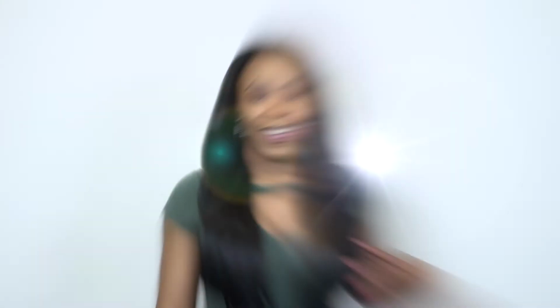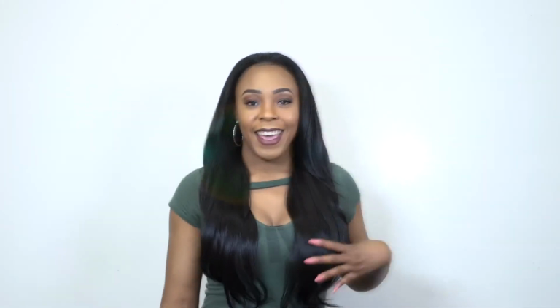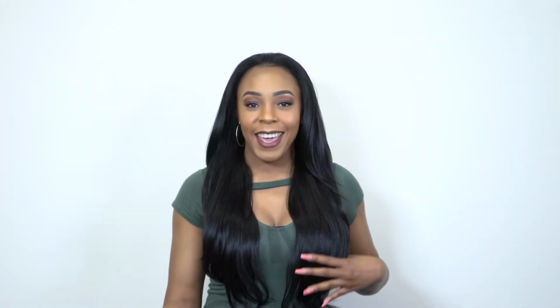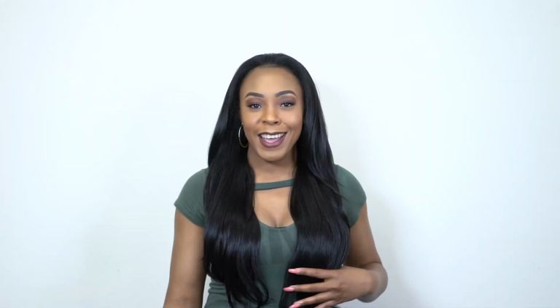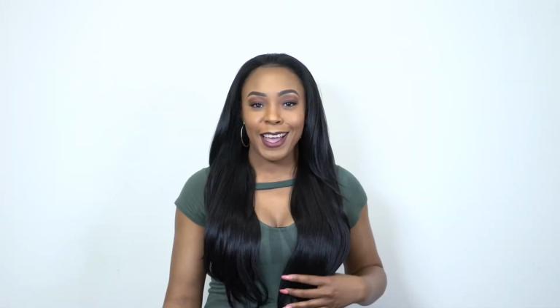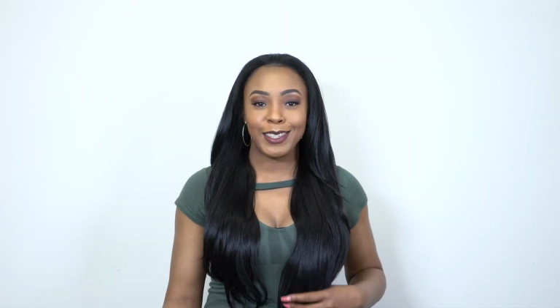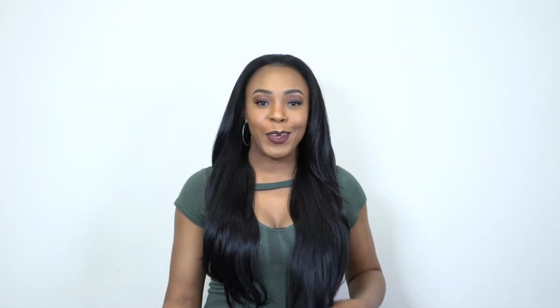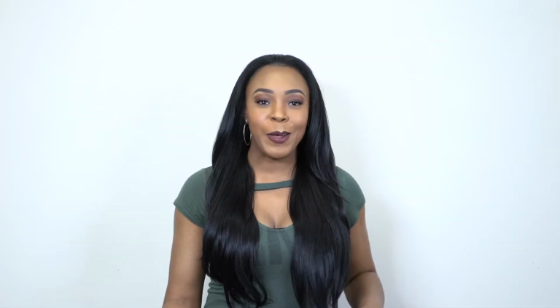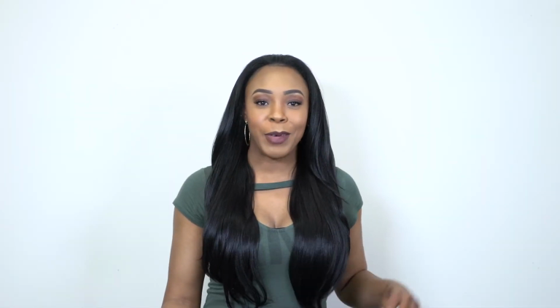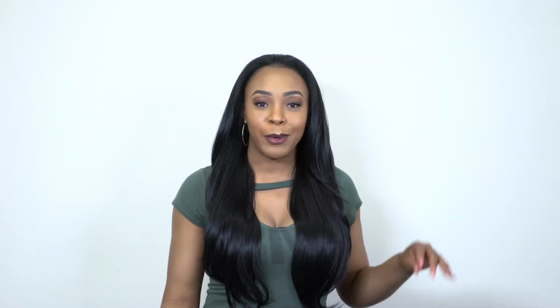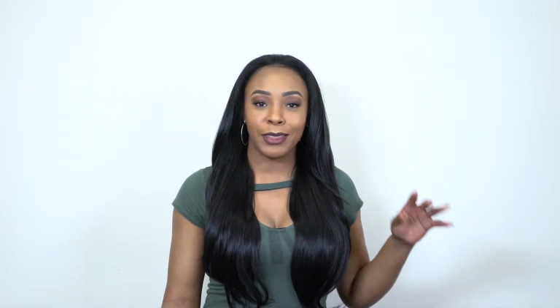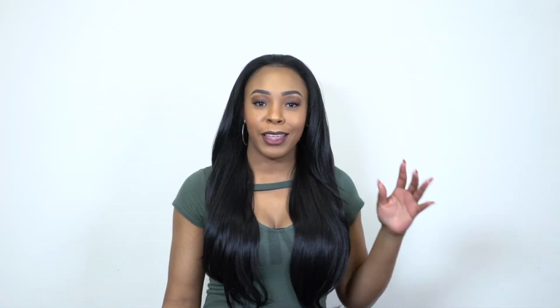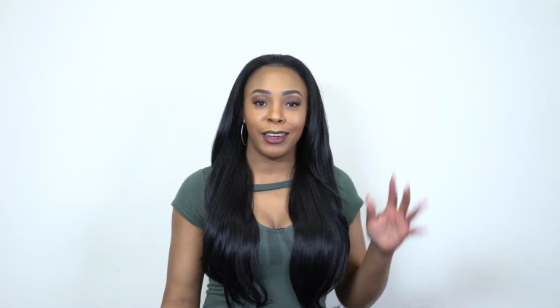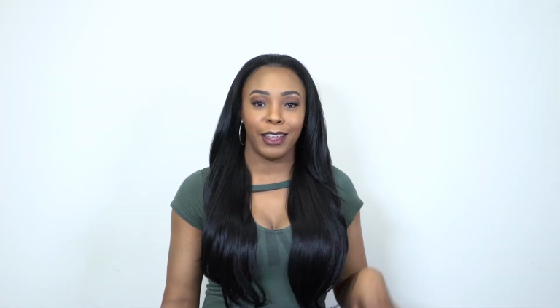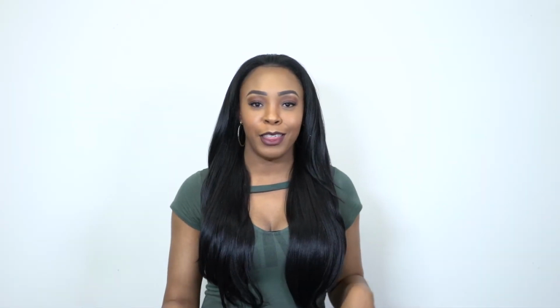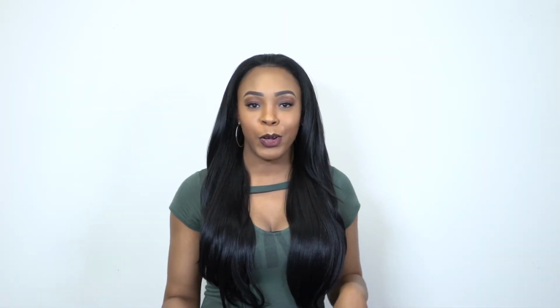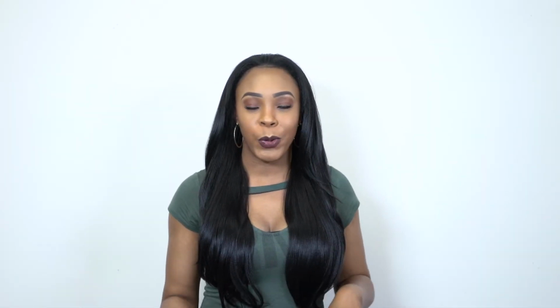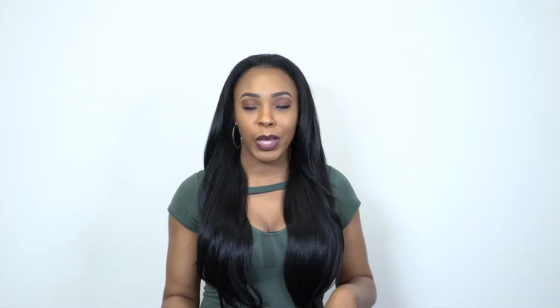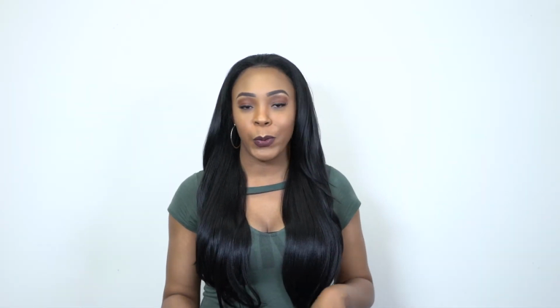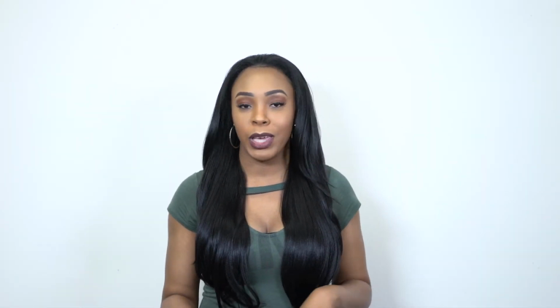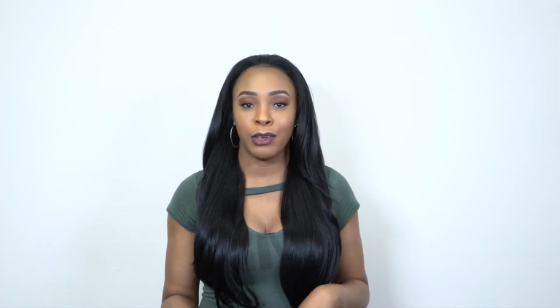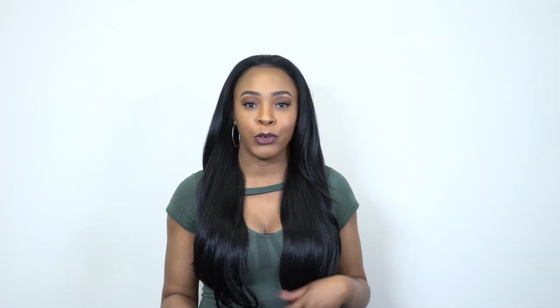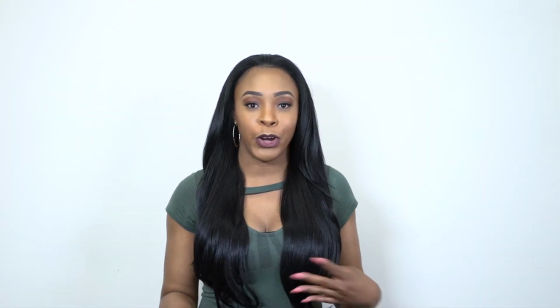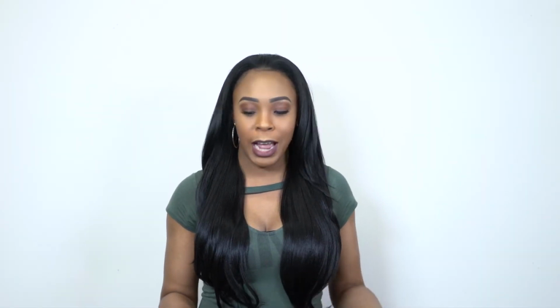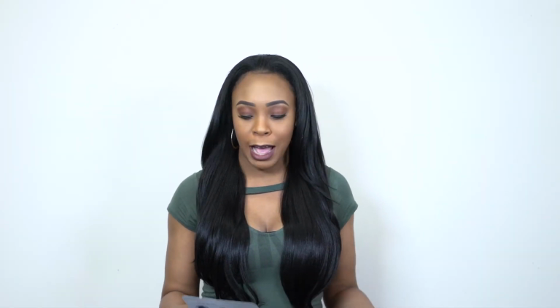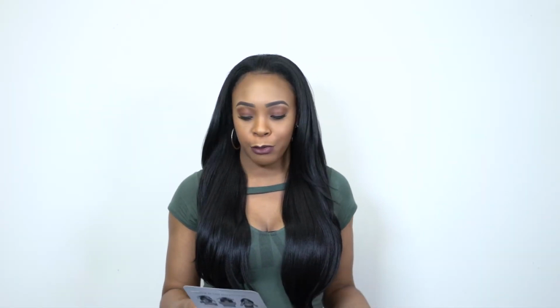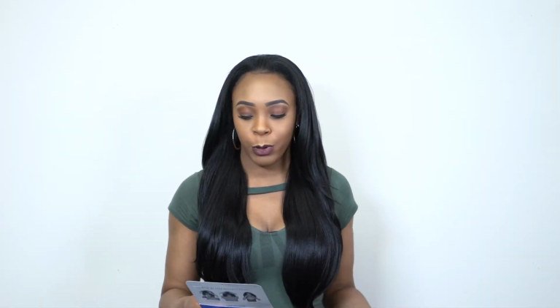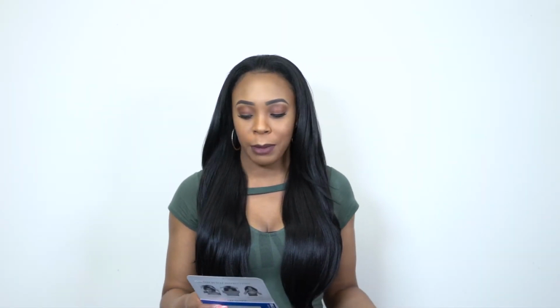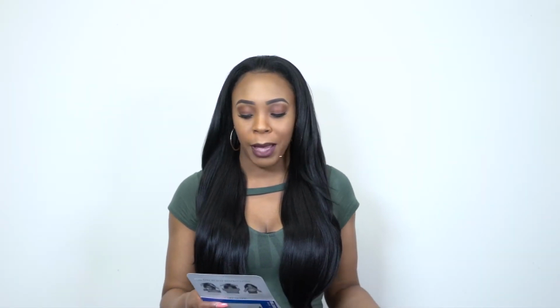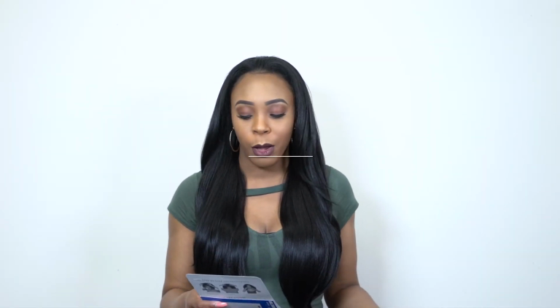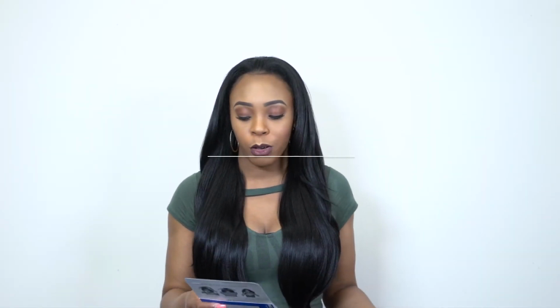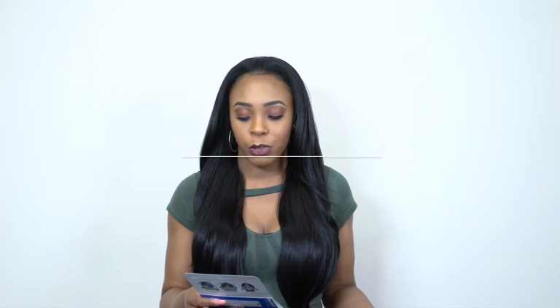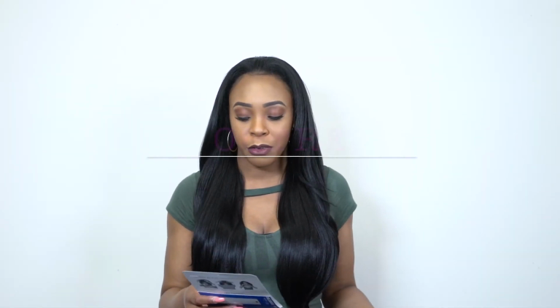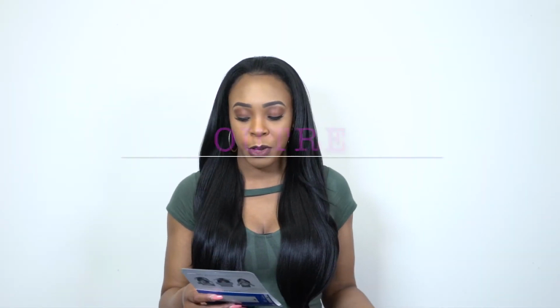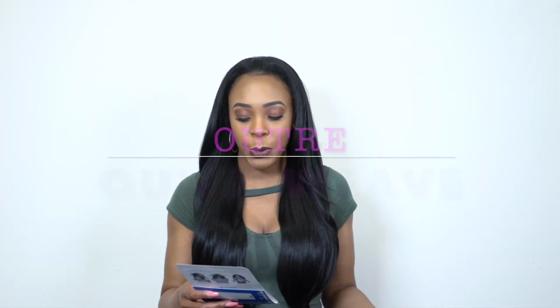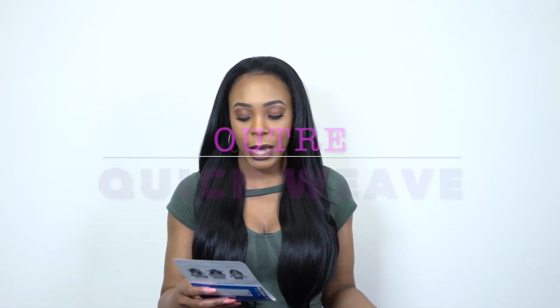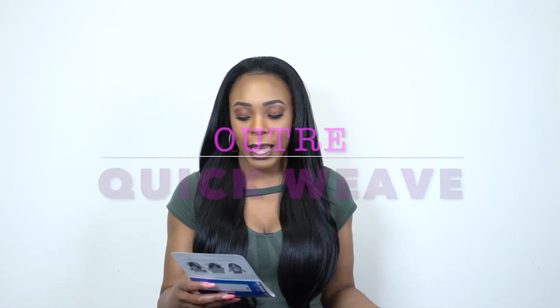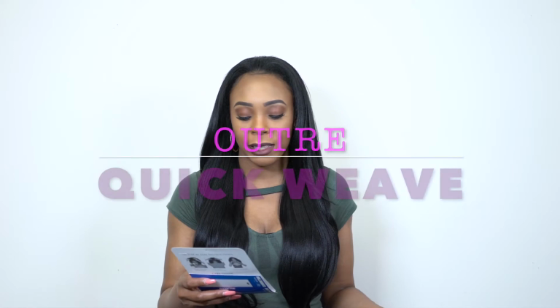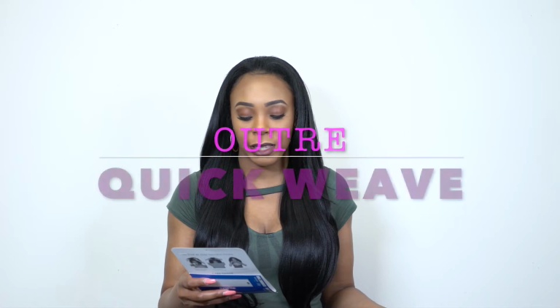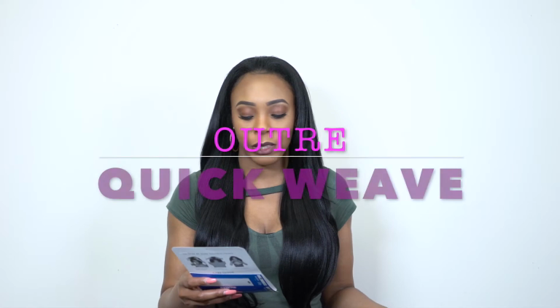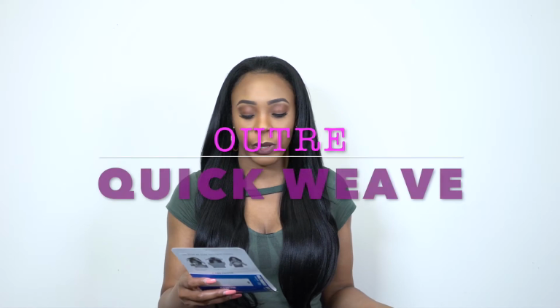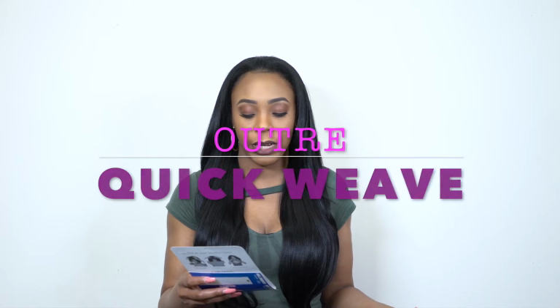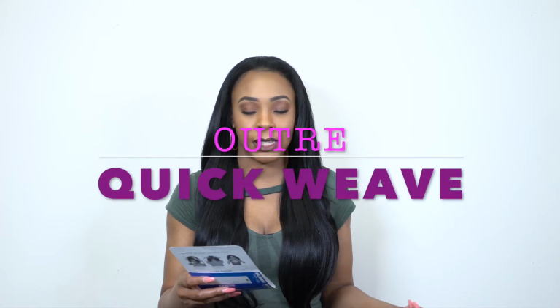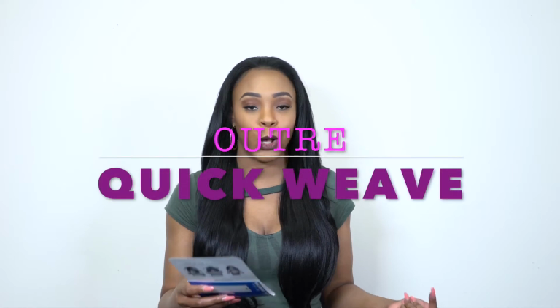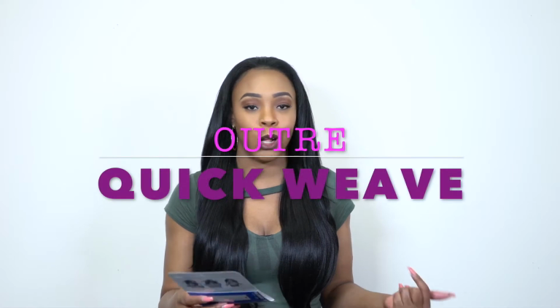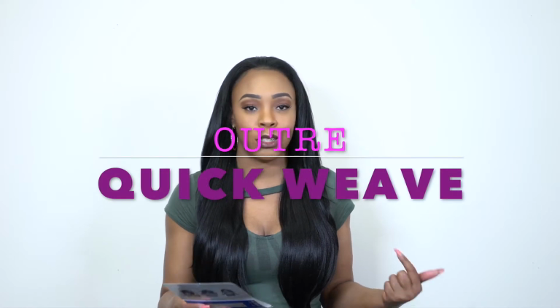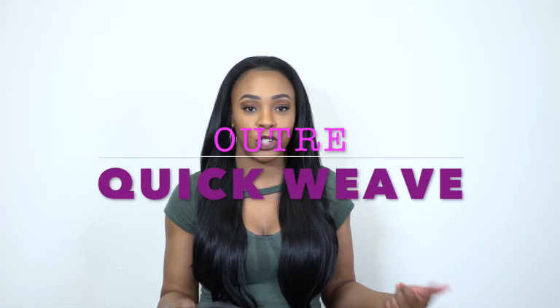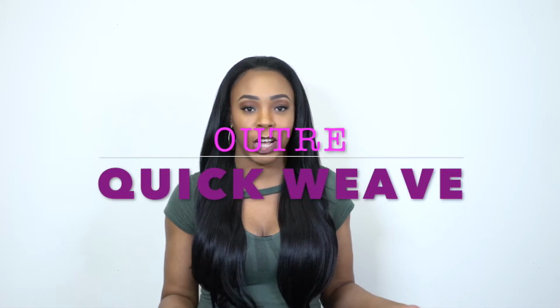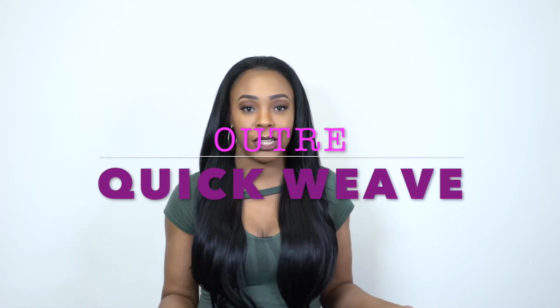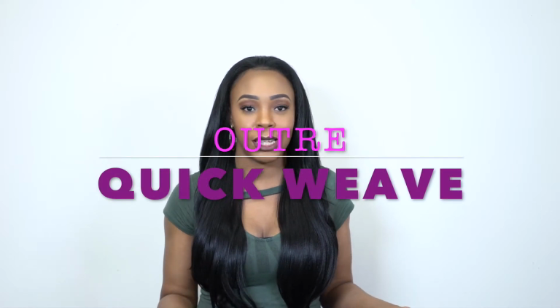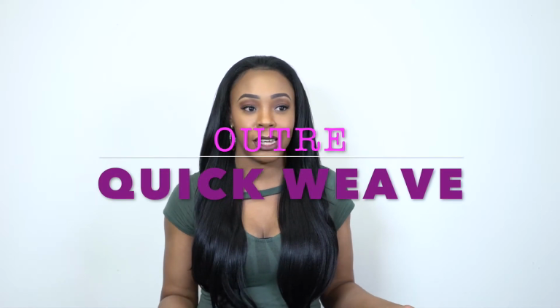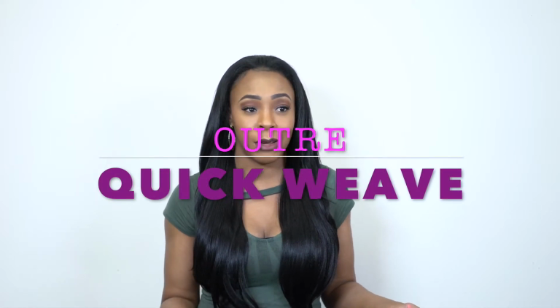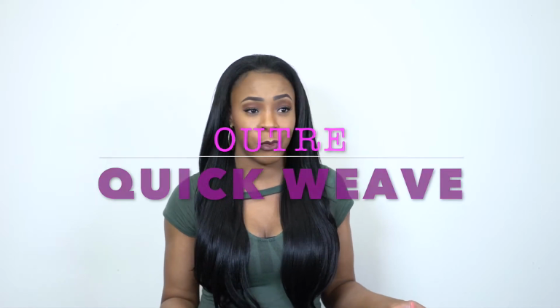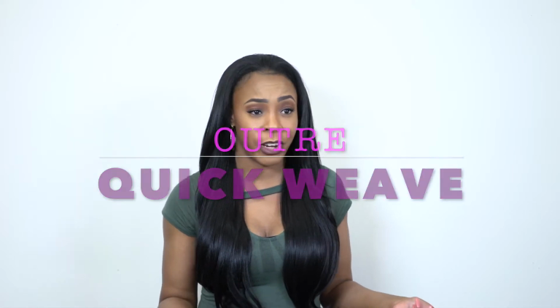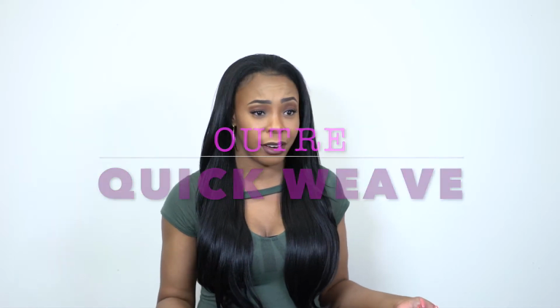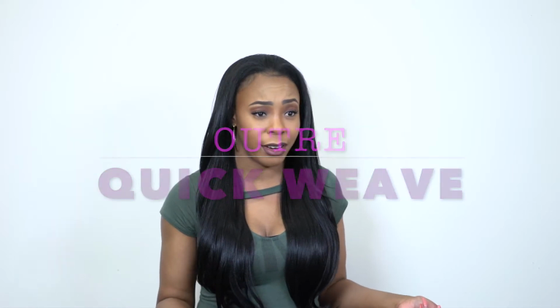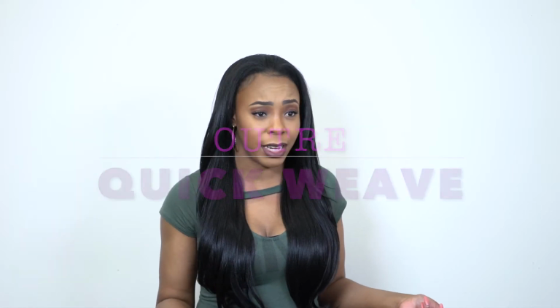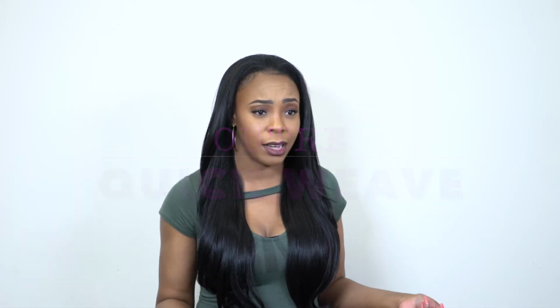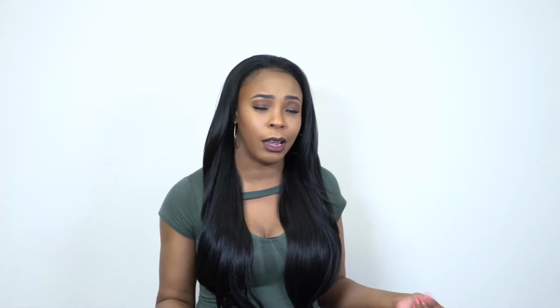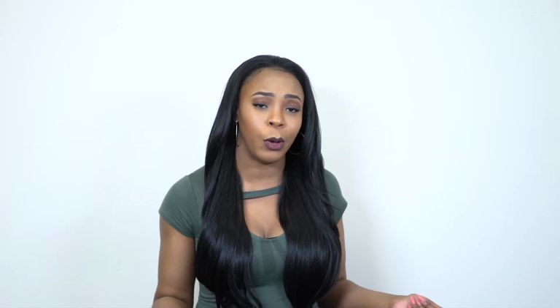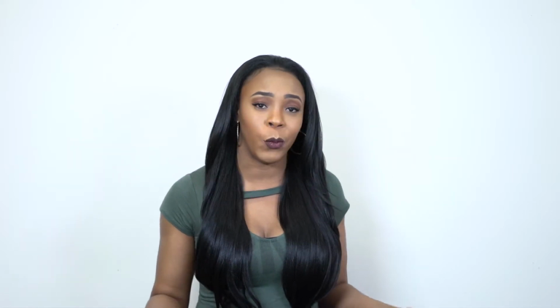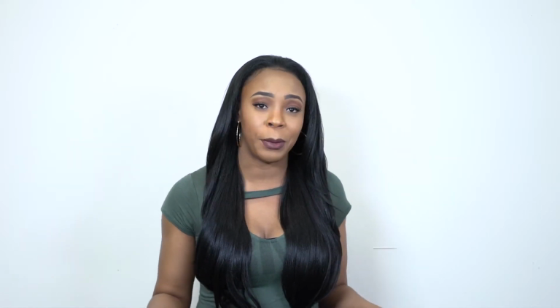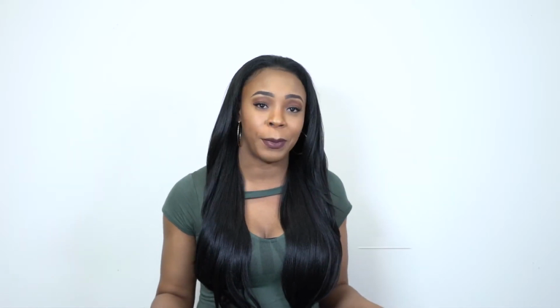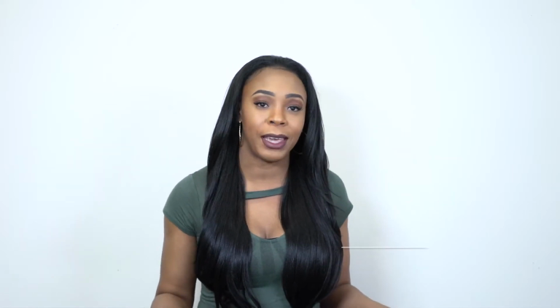Hey guys, I'm back with another quick weave or half weave by Otre for you guys. This one is called Jocelyn. I'm wearing her in the color 1B.